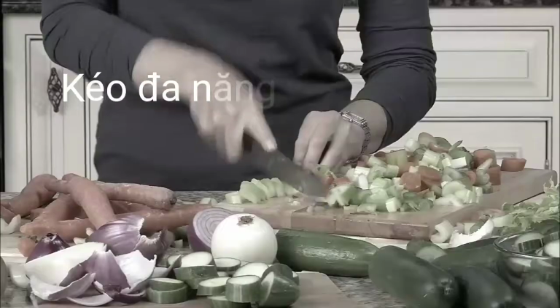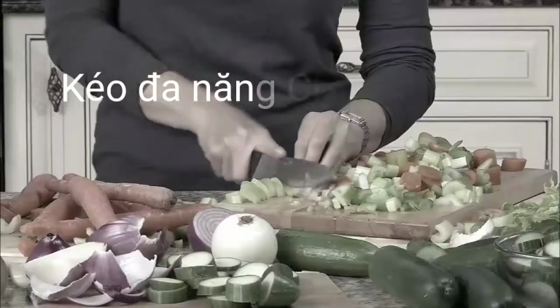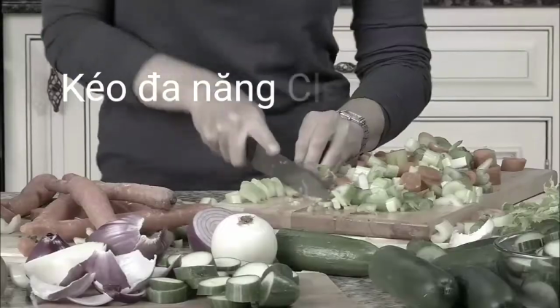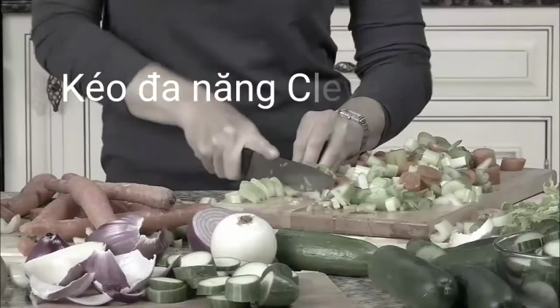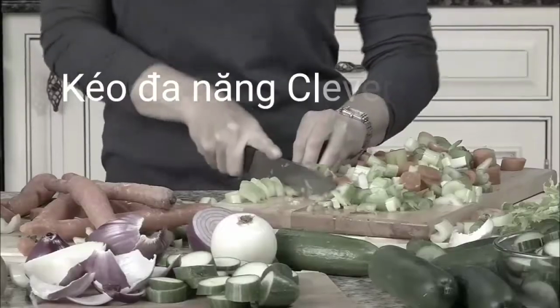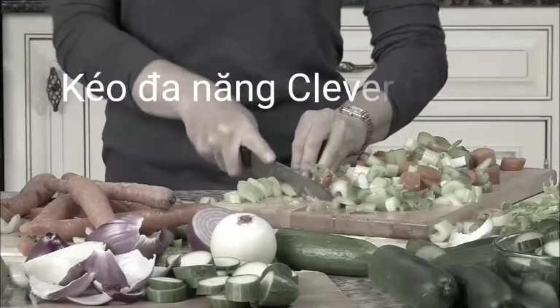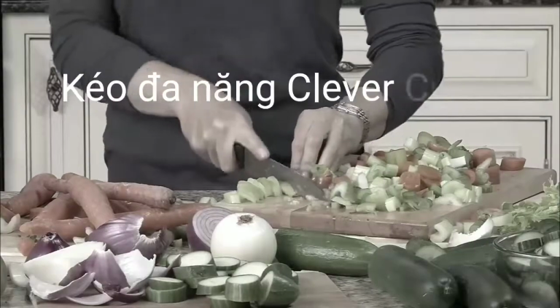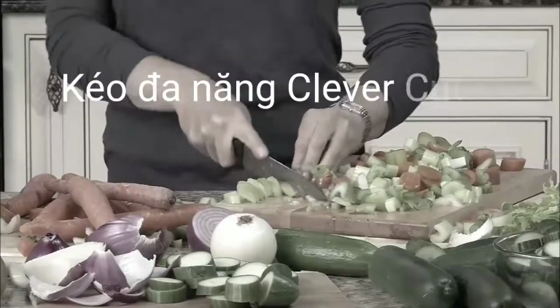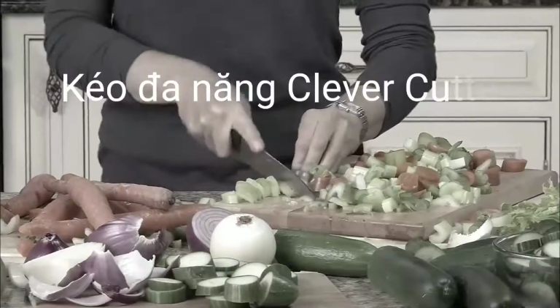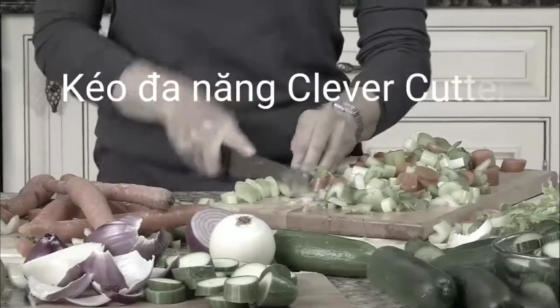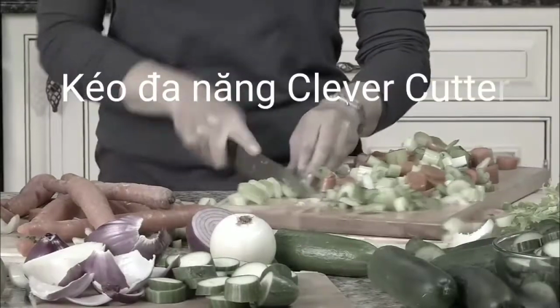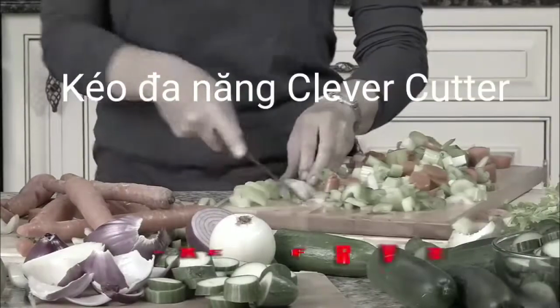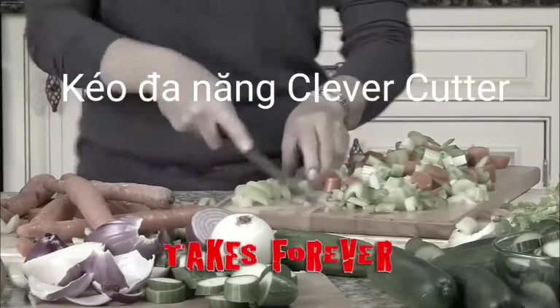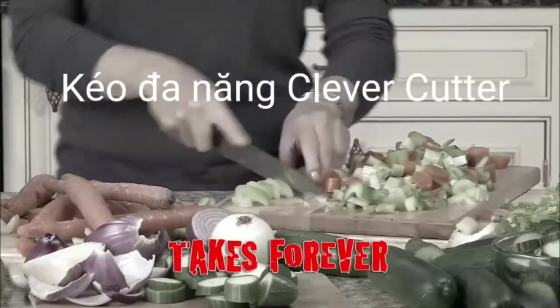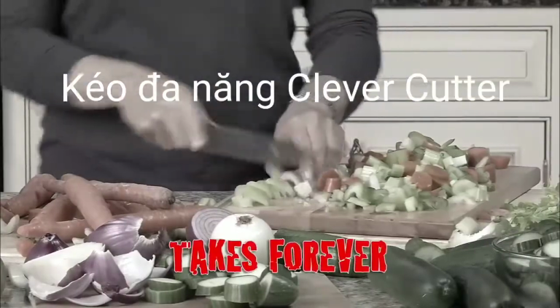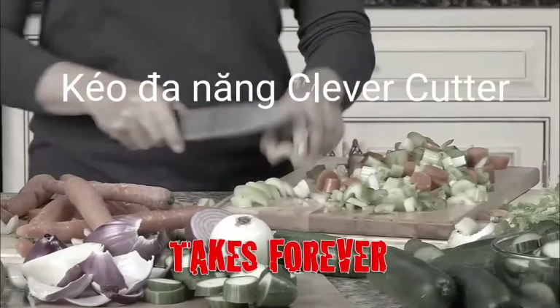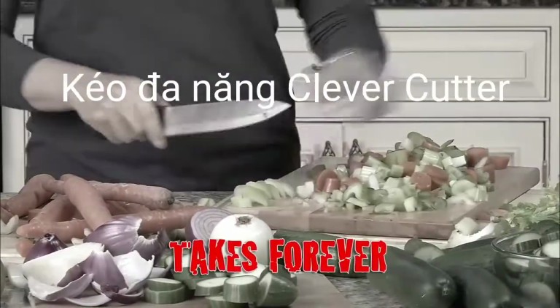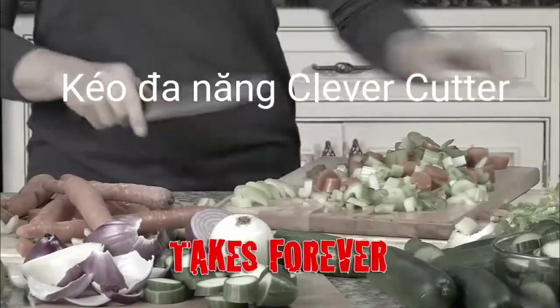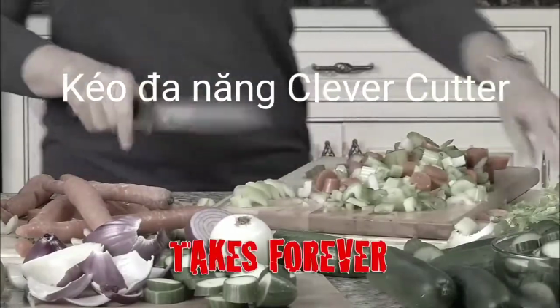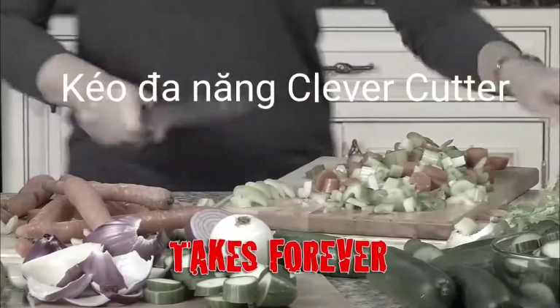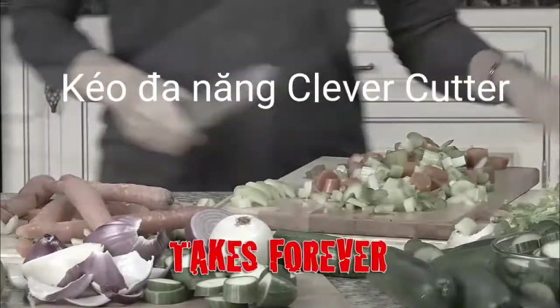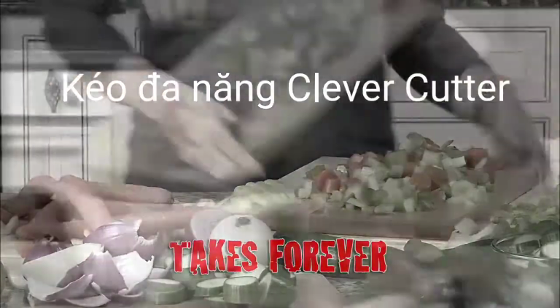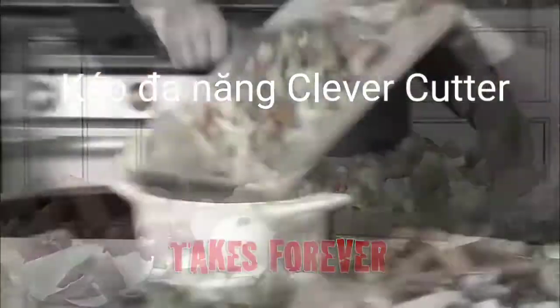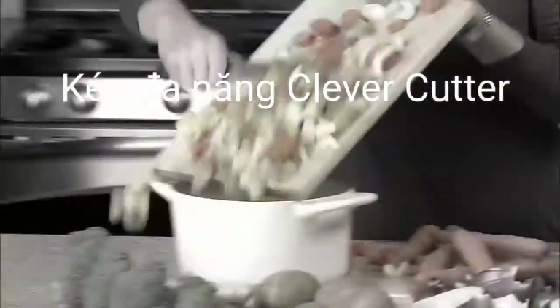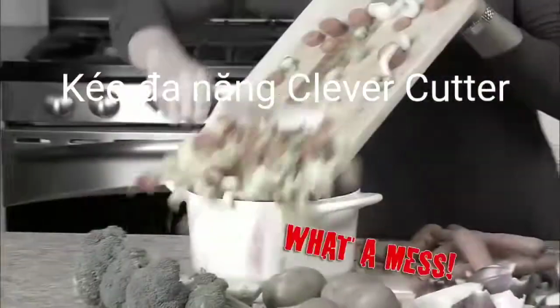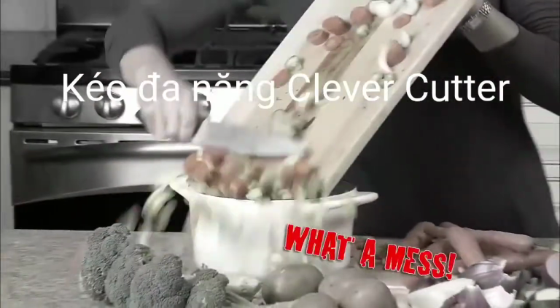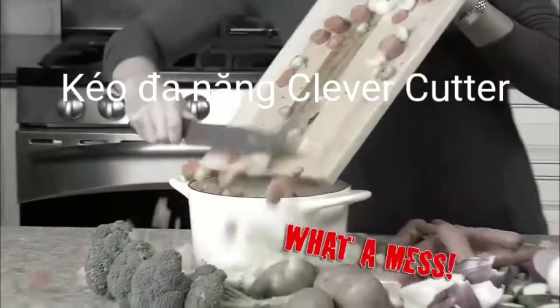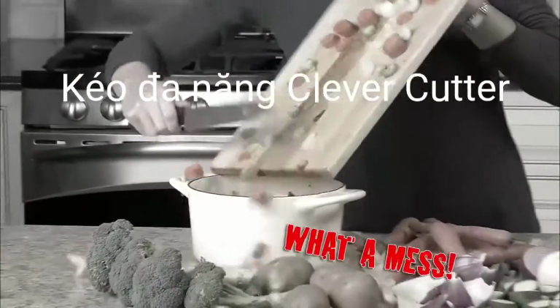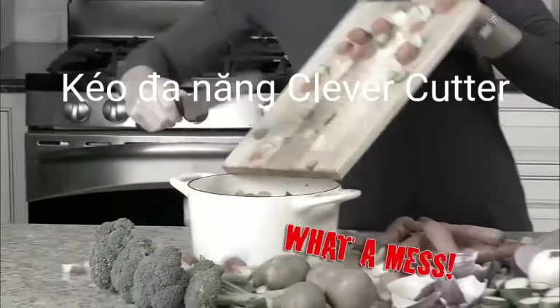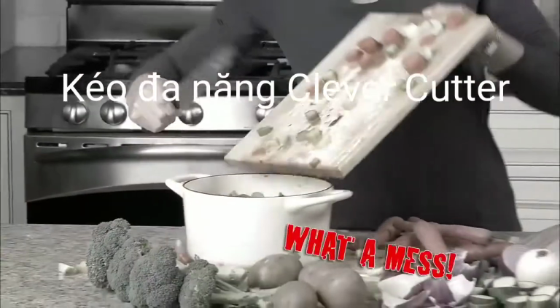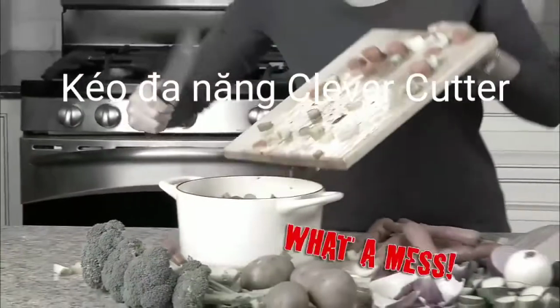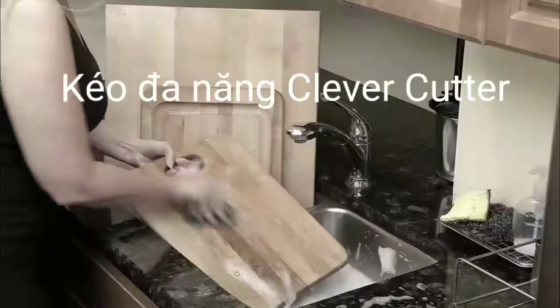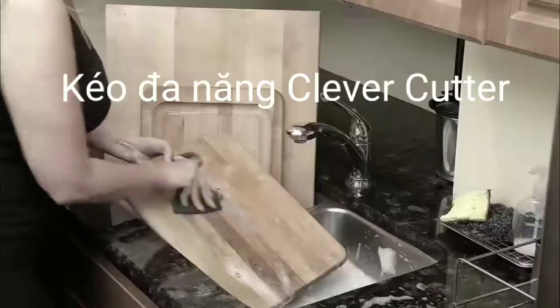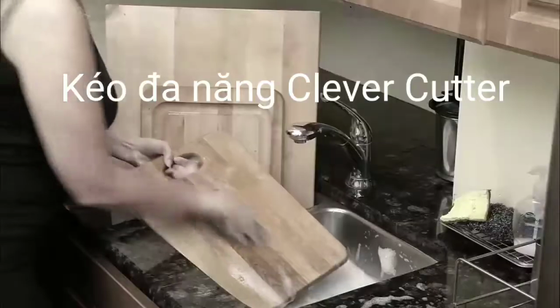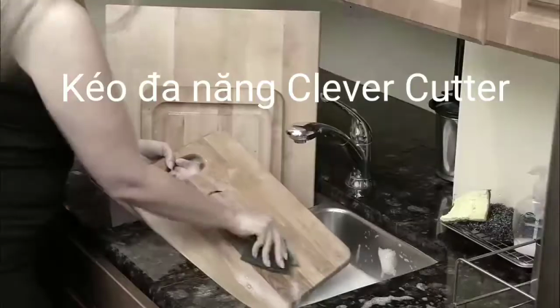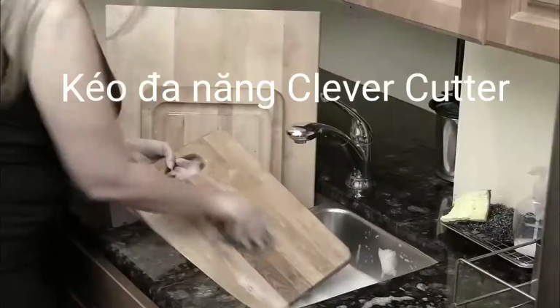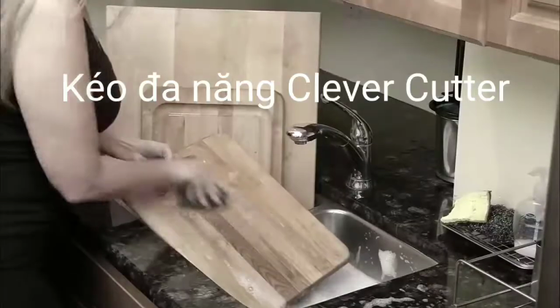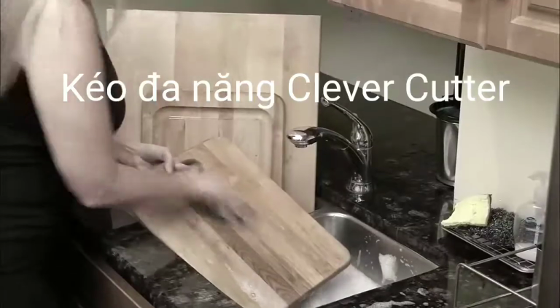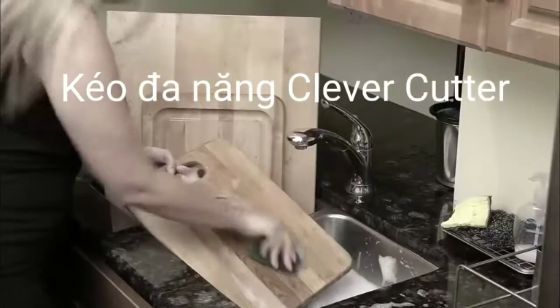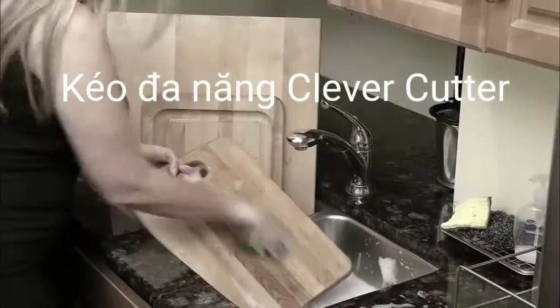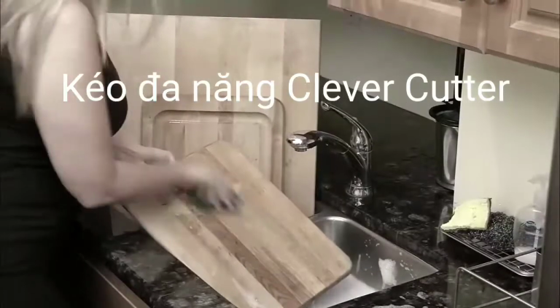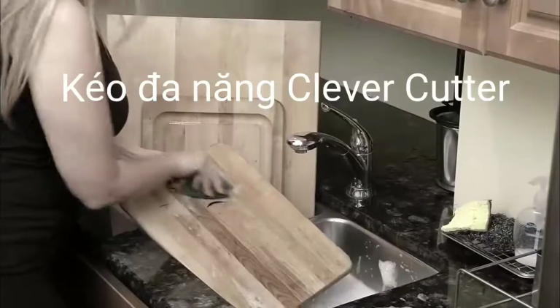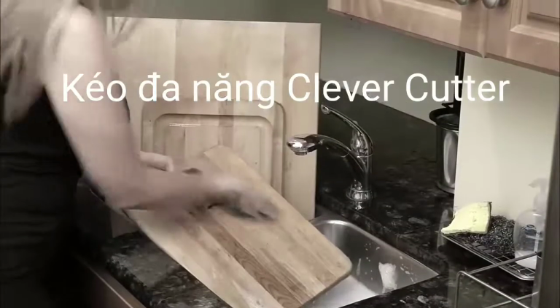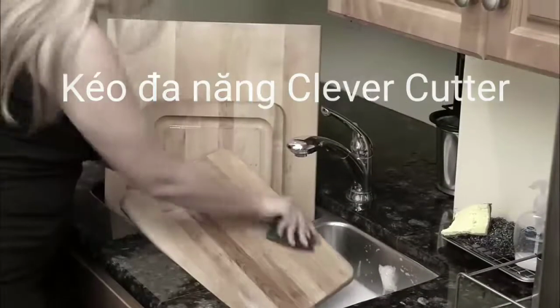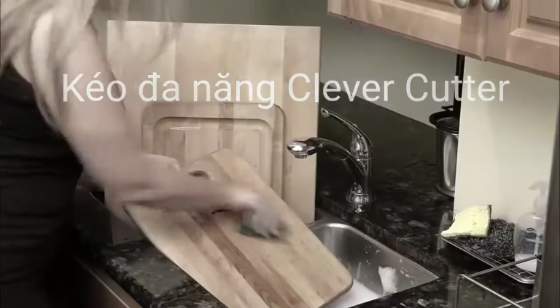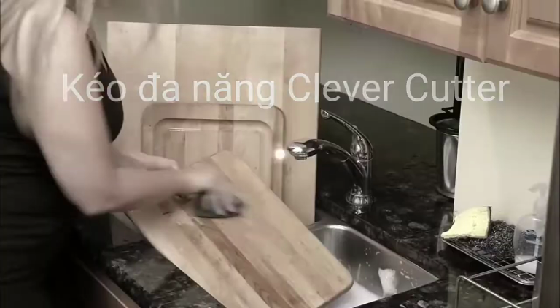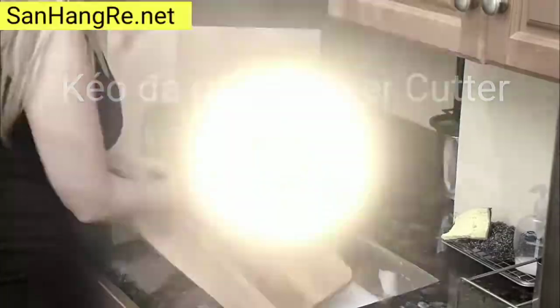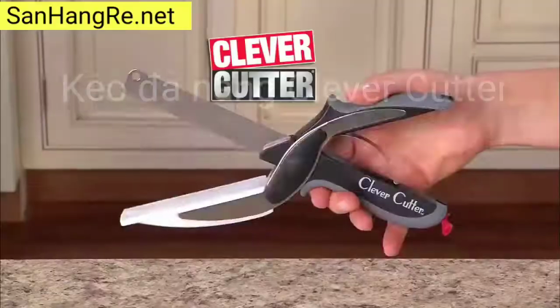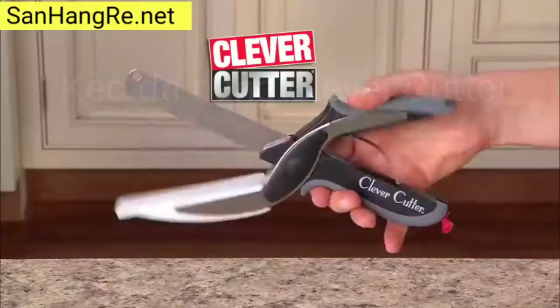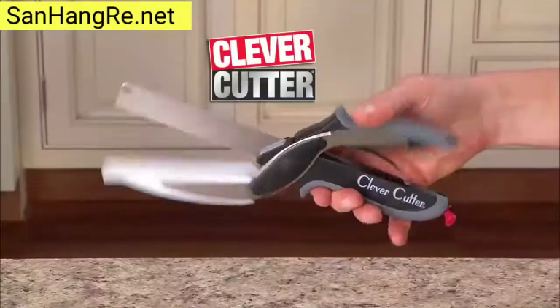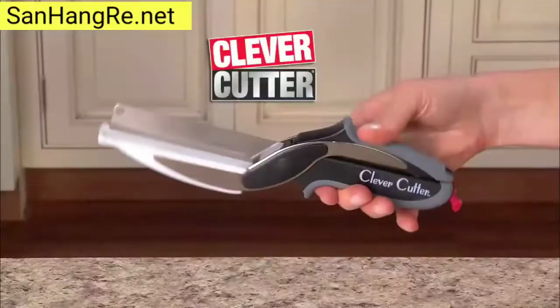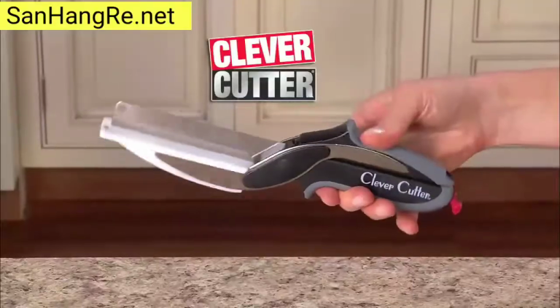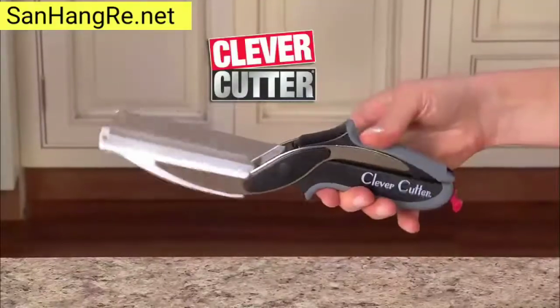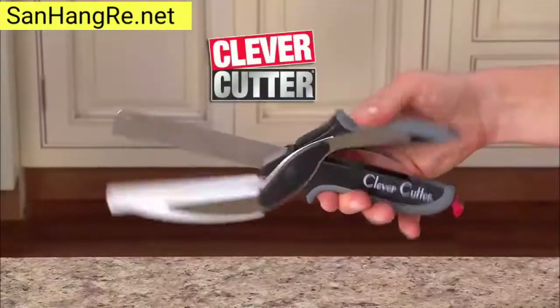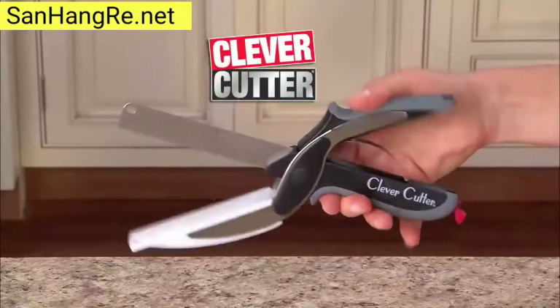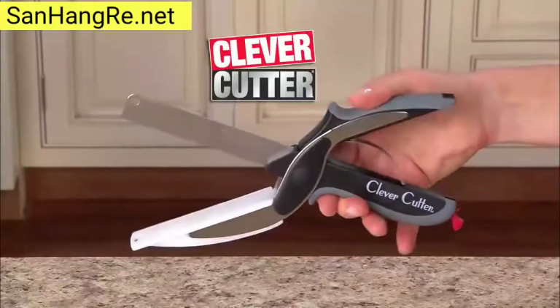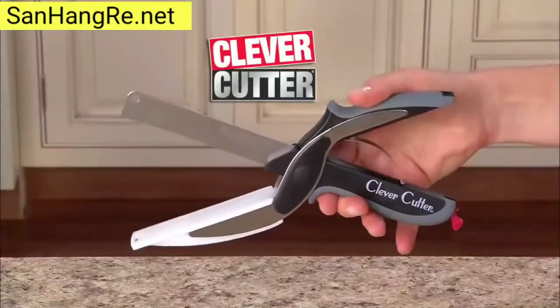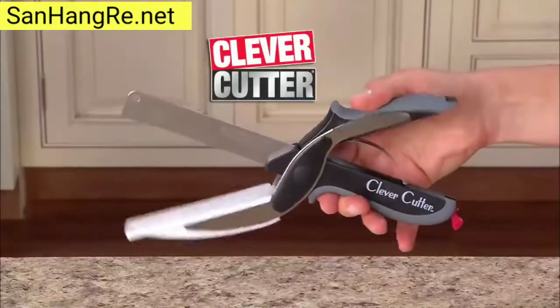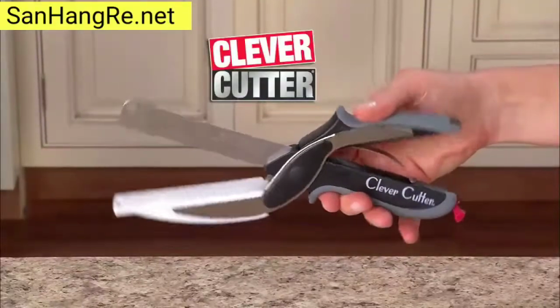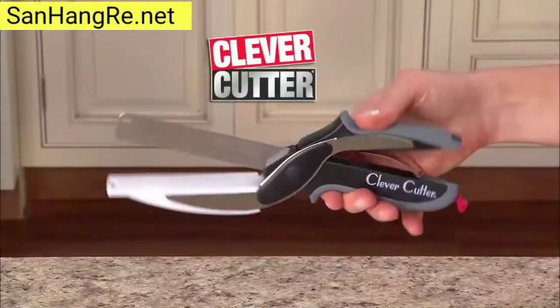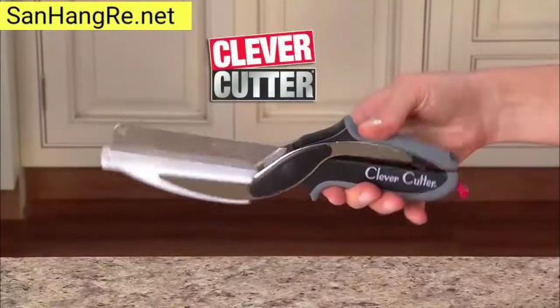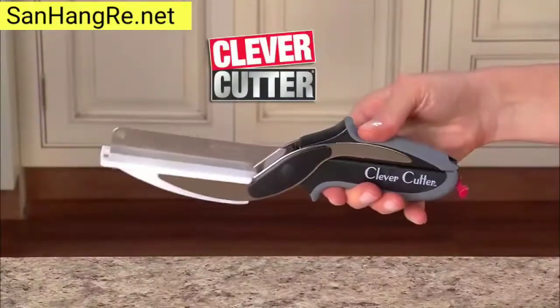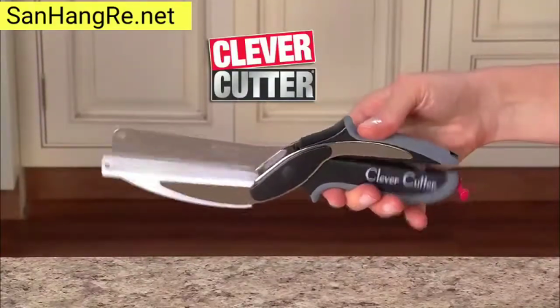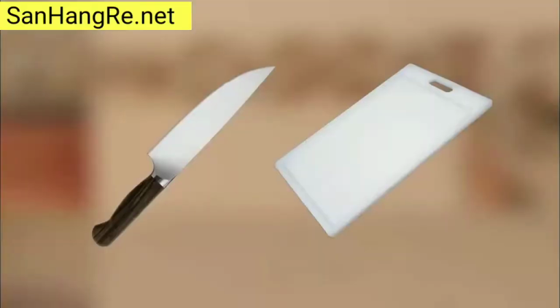Cutting and slicing takes forever. What a mess, and cleanup is a pain. Introducing Clever Cutter,